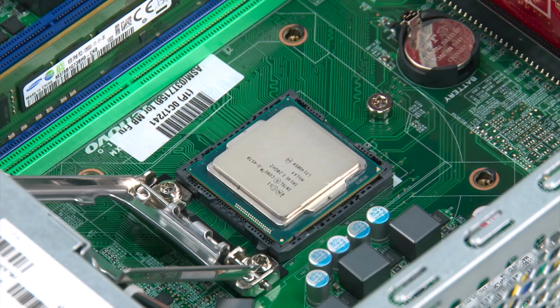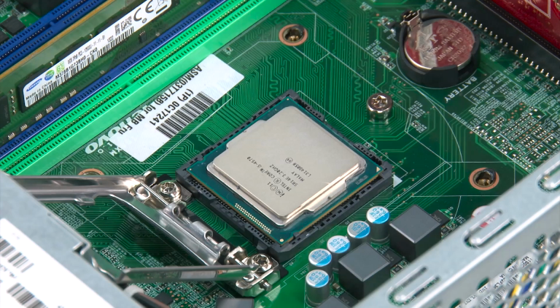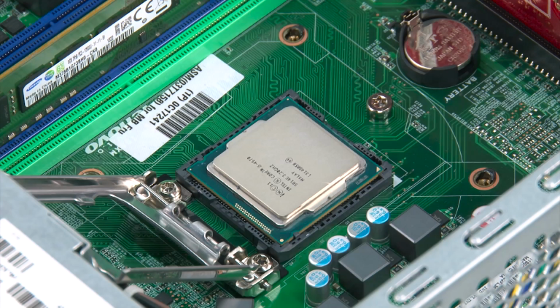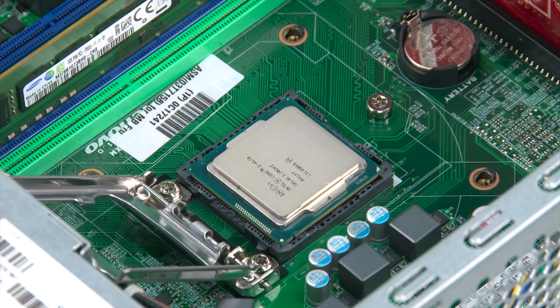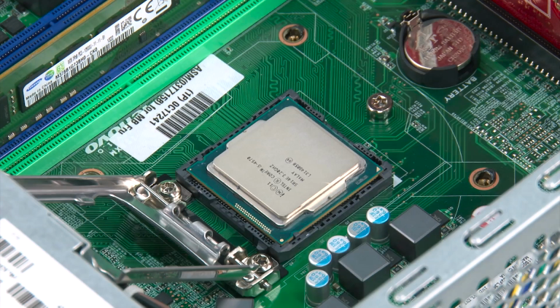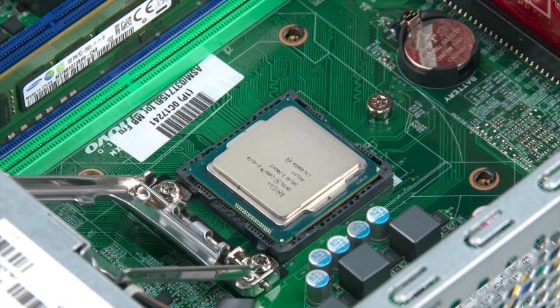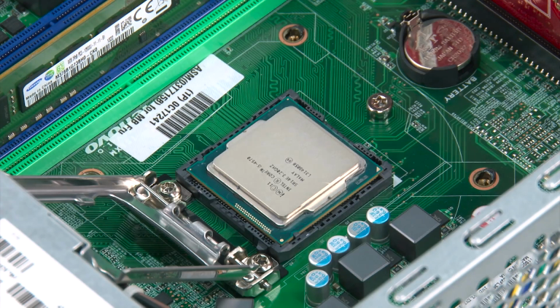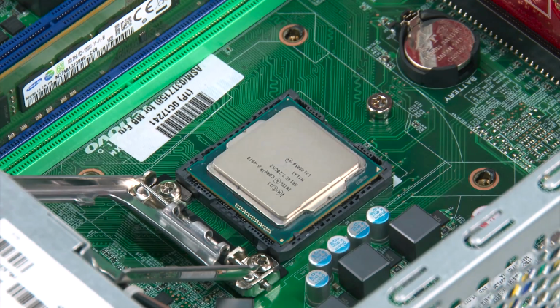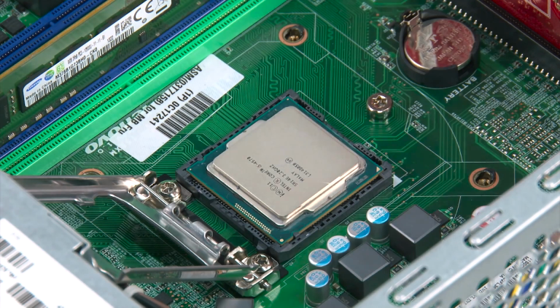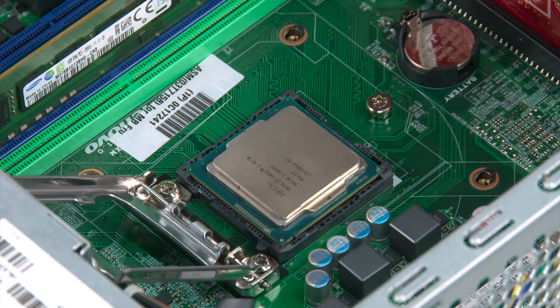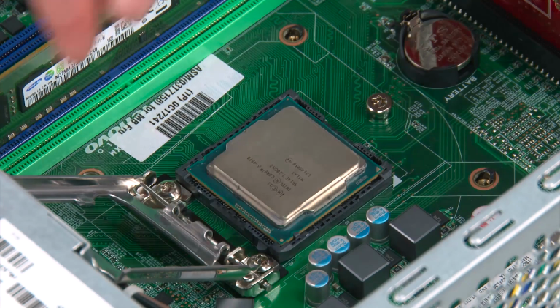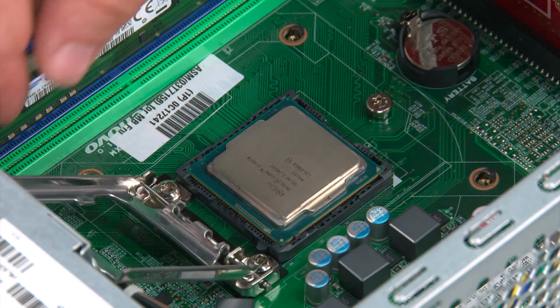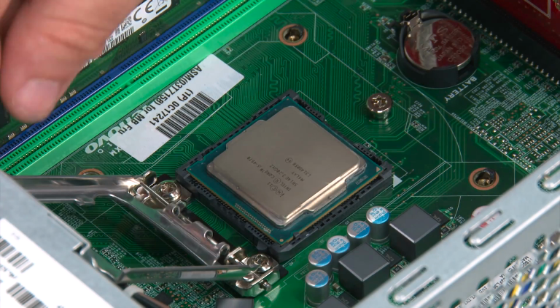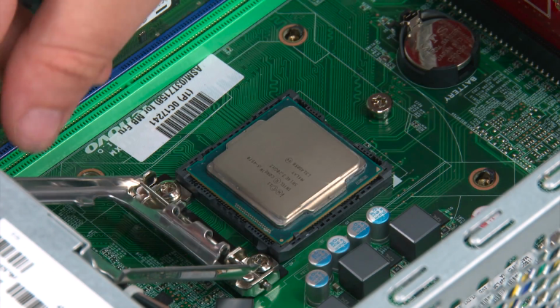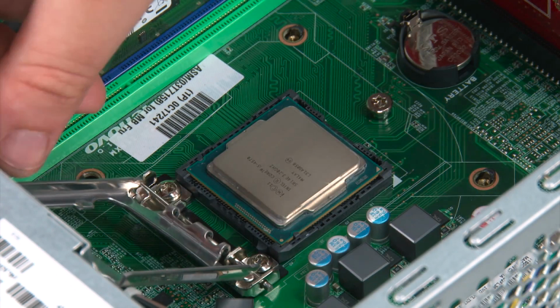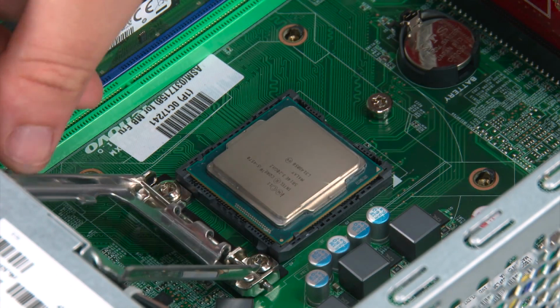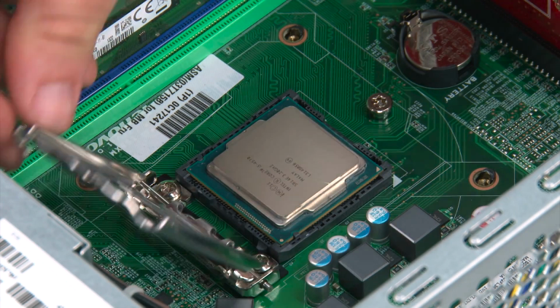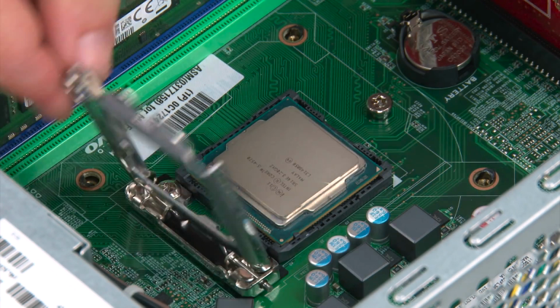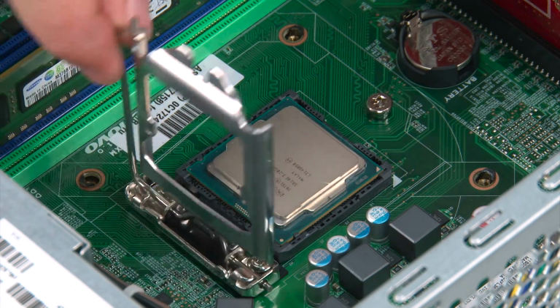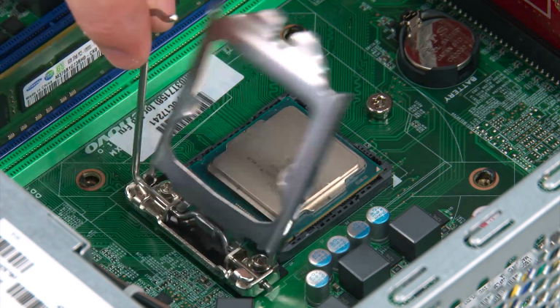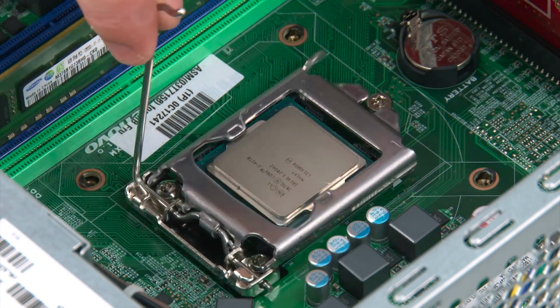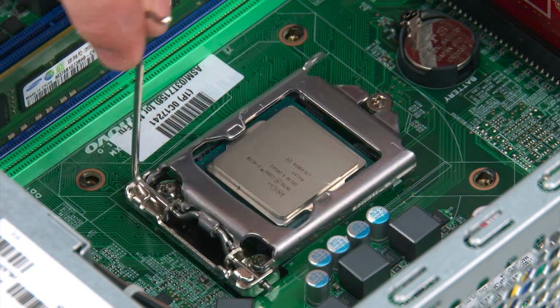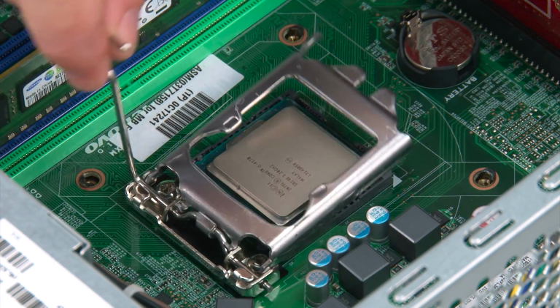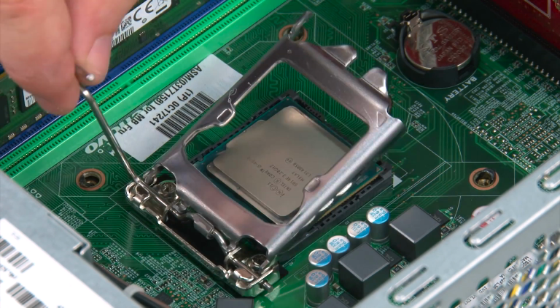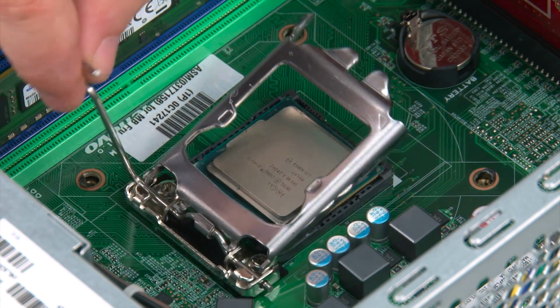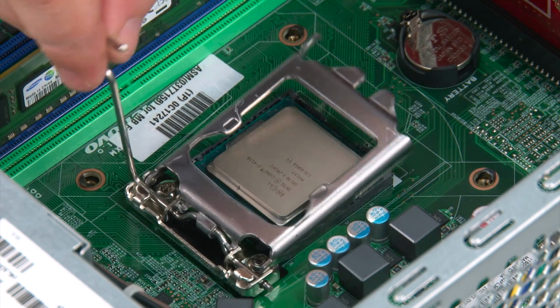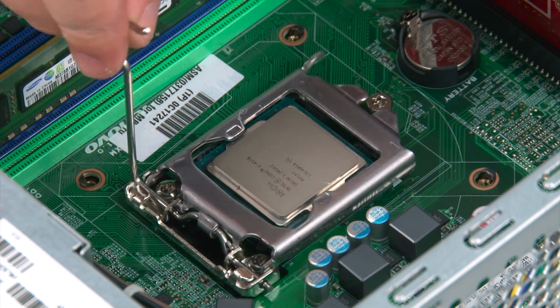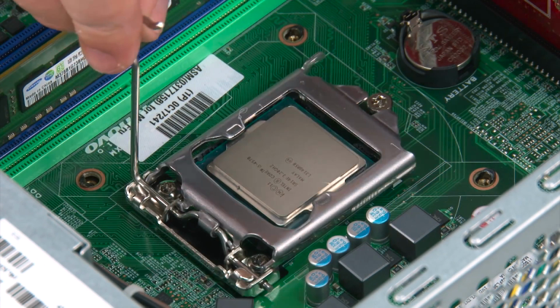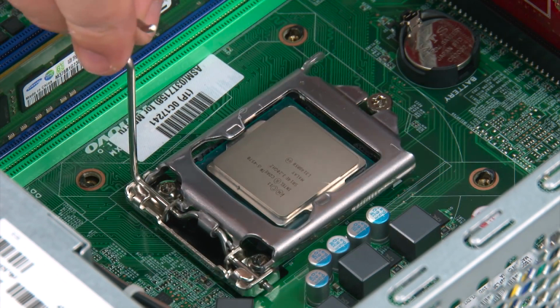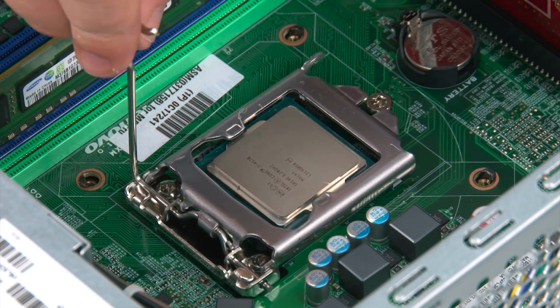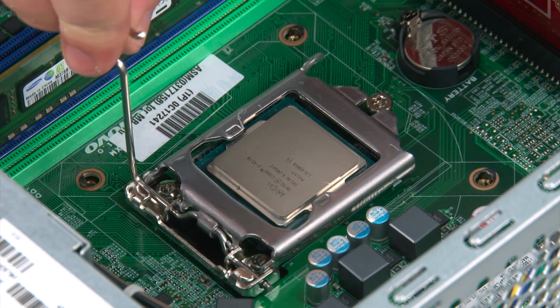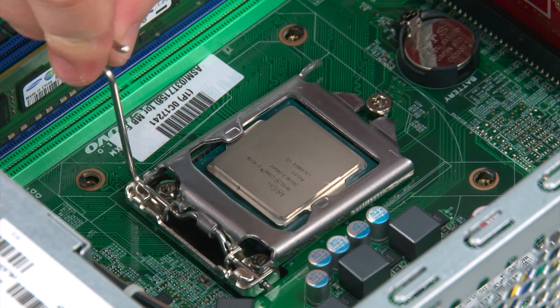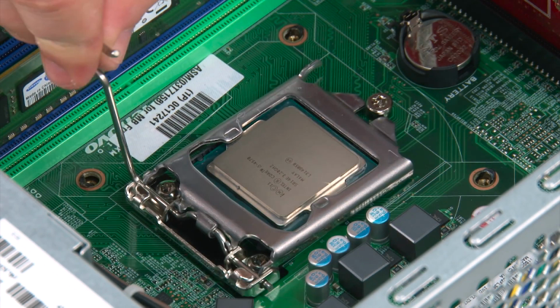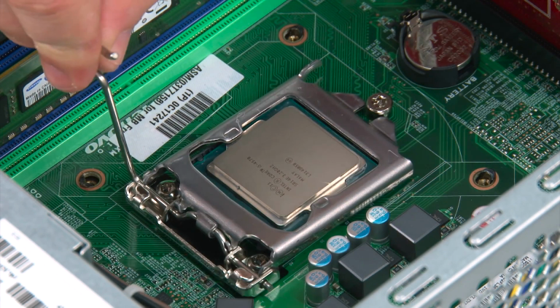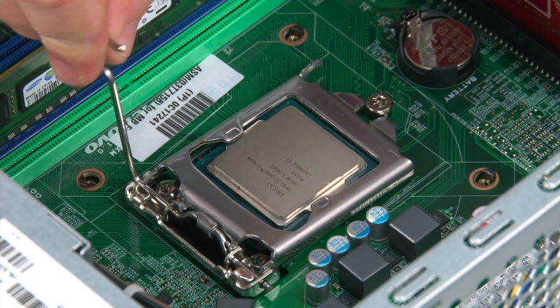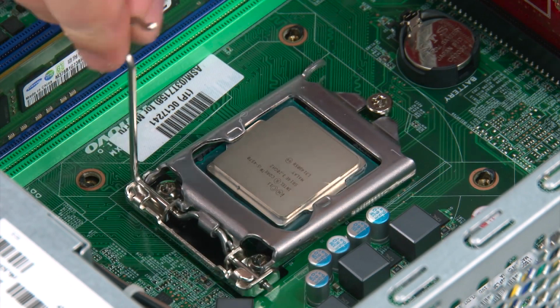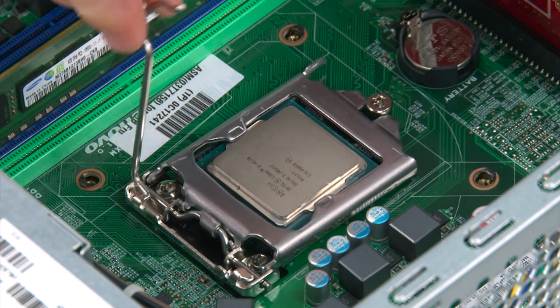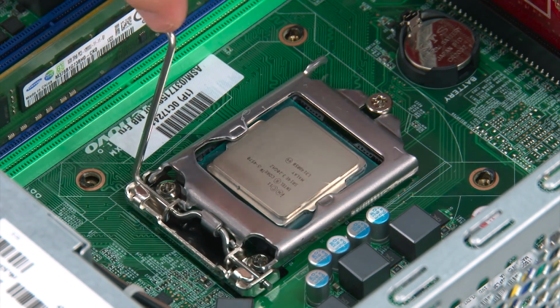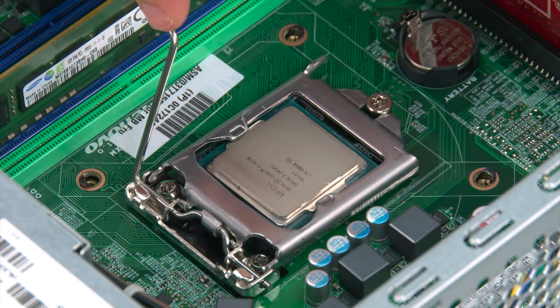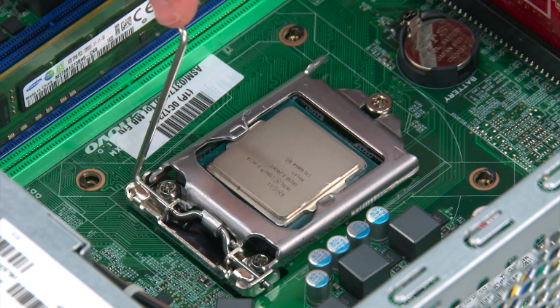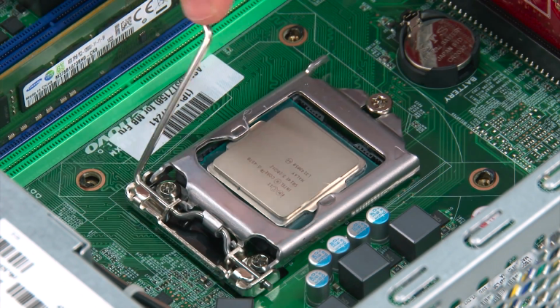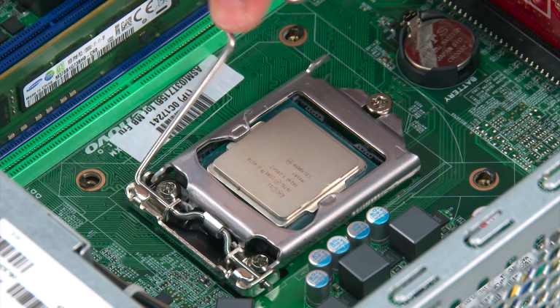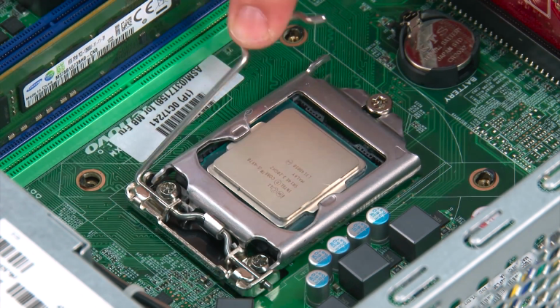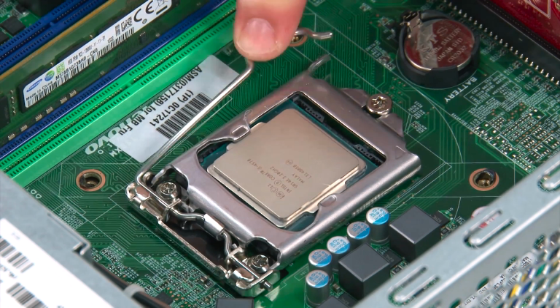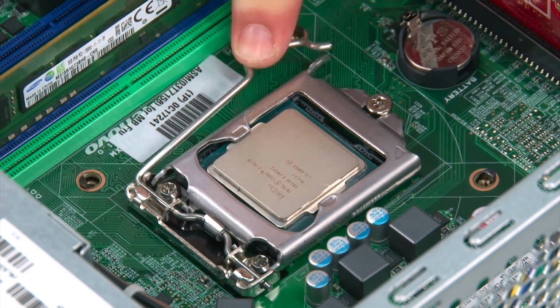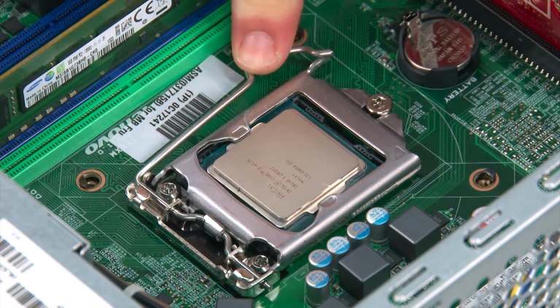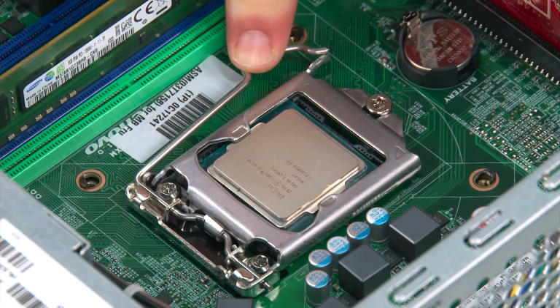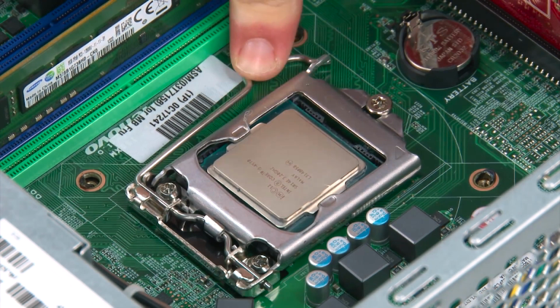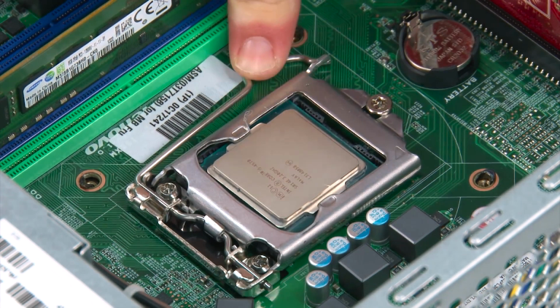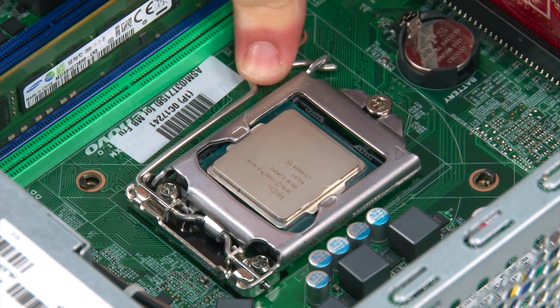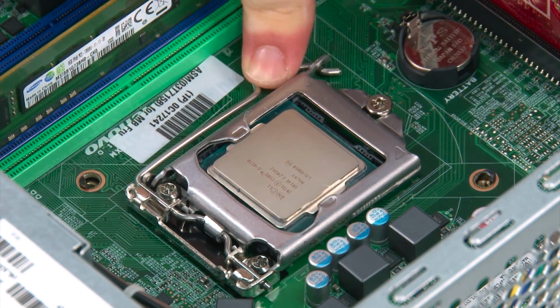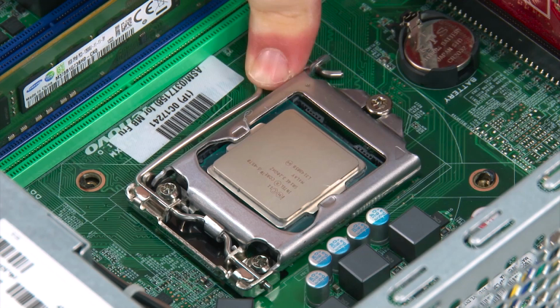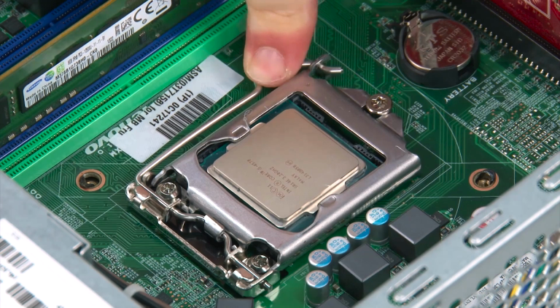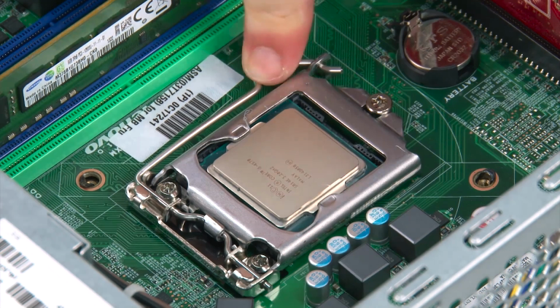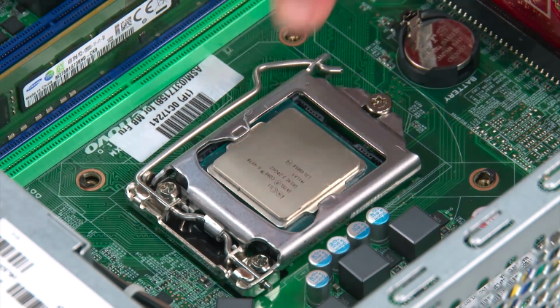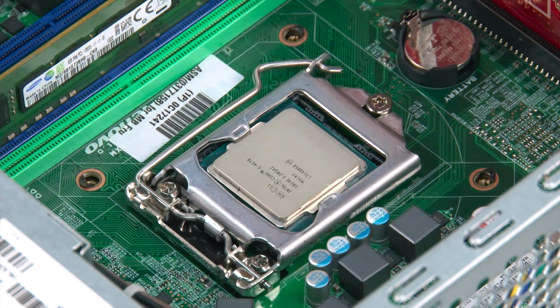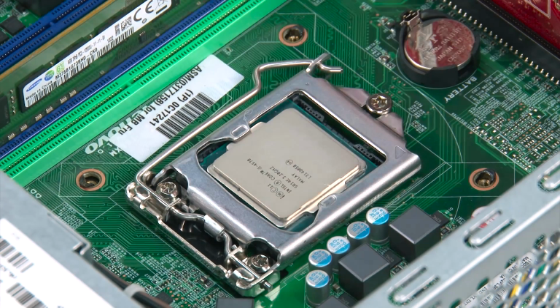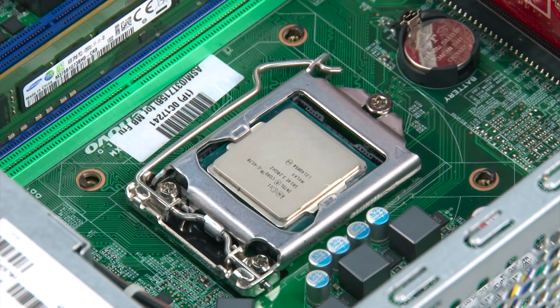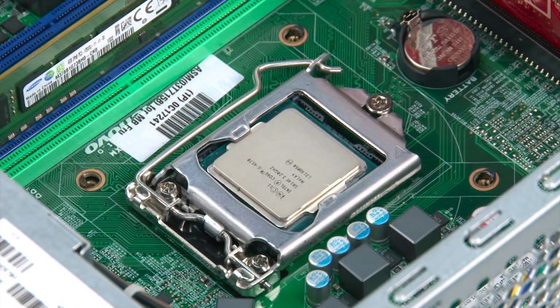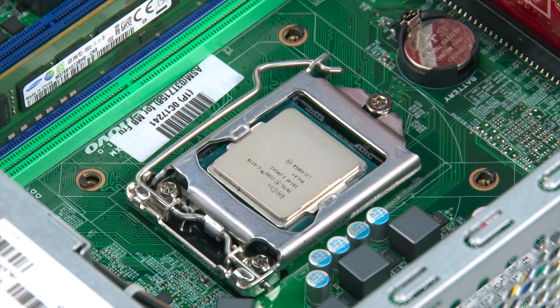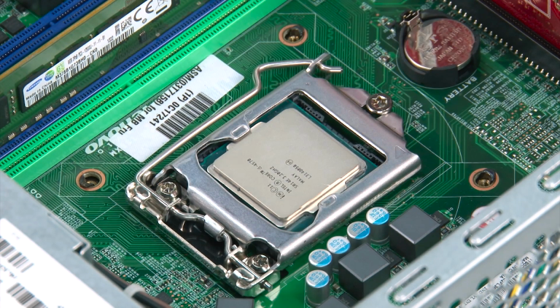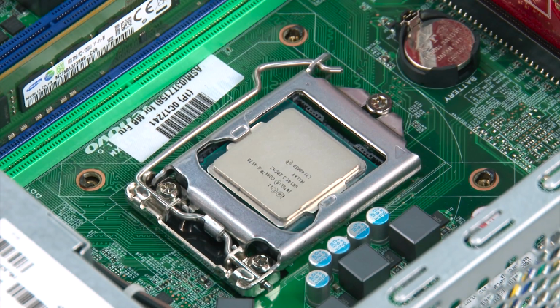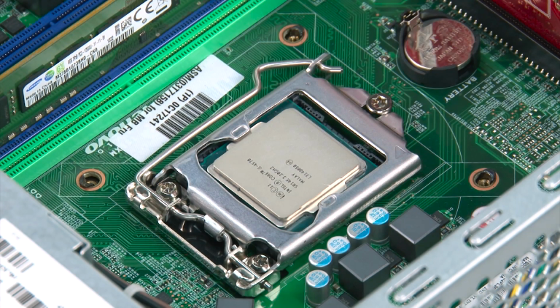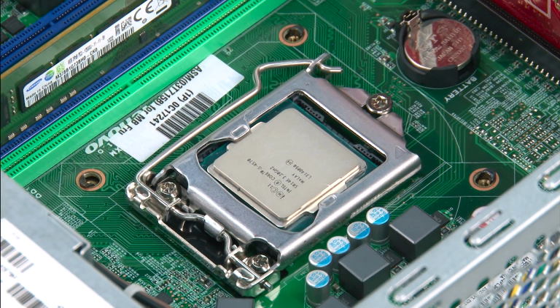Now we're going to close the CPU door and press down and inward on the latch to secure it.